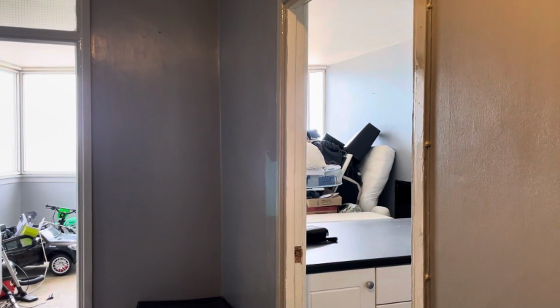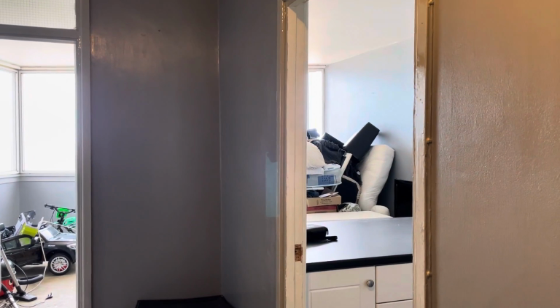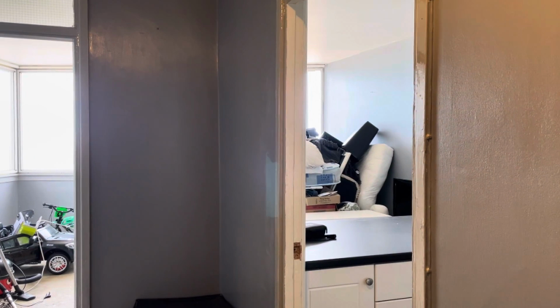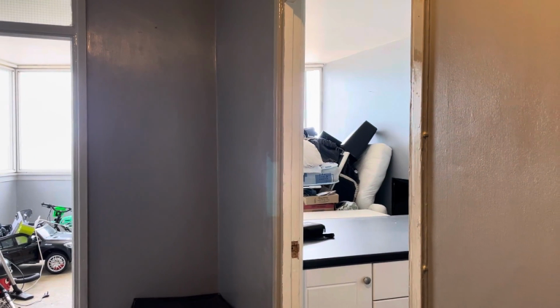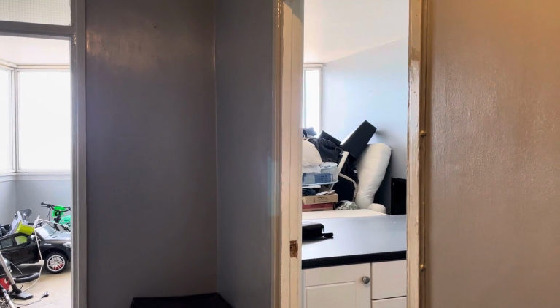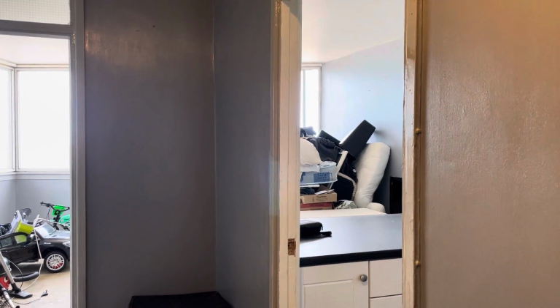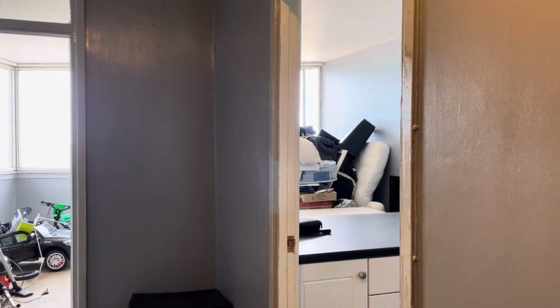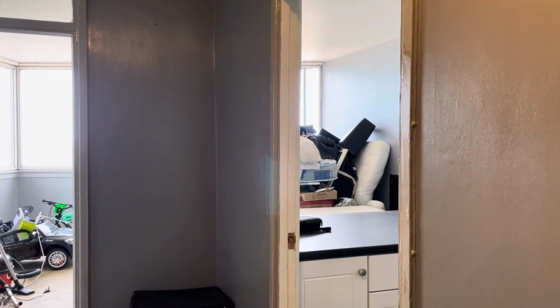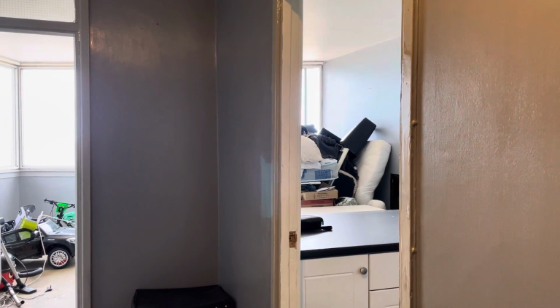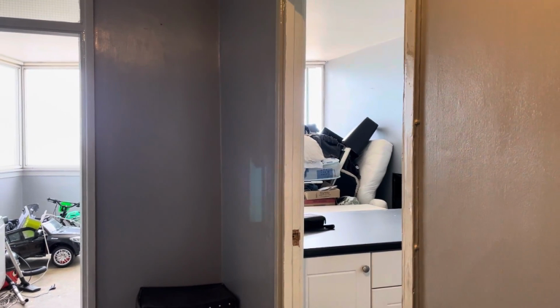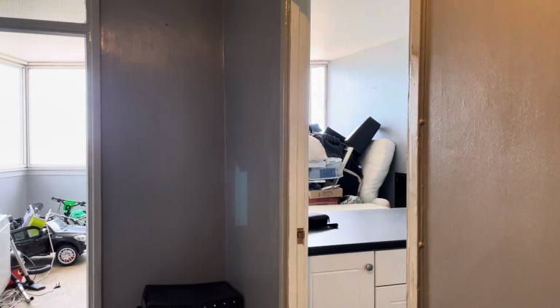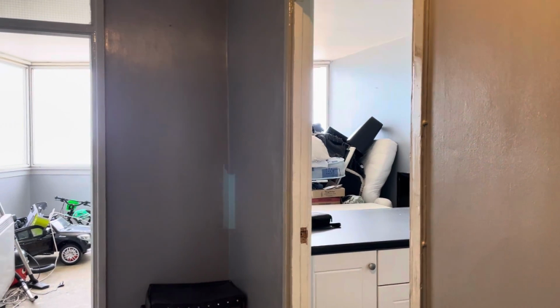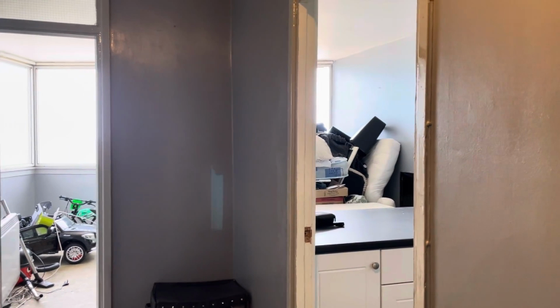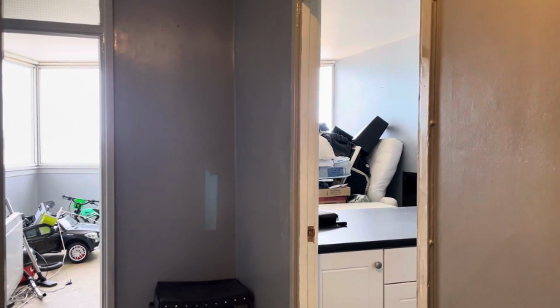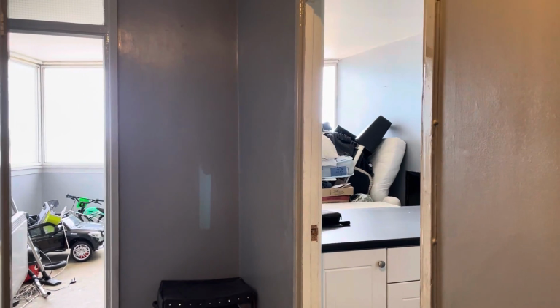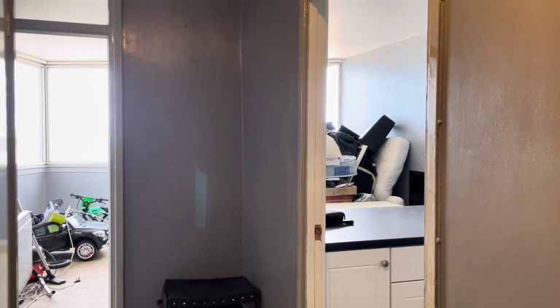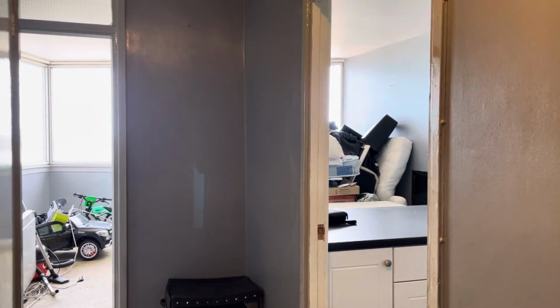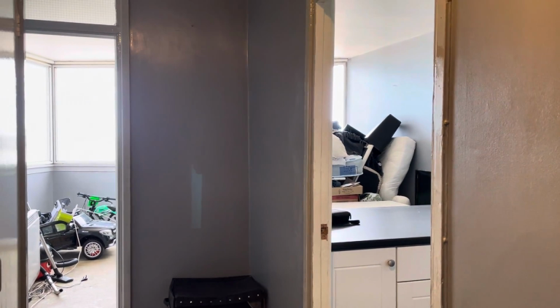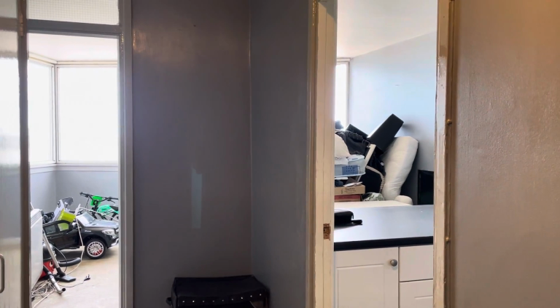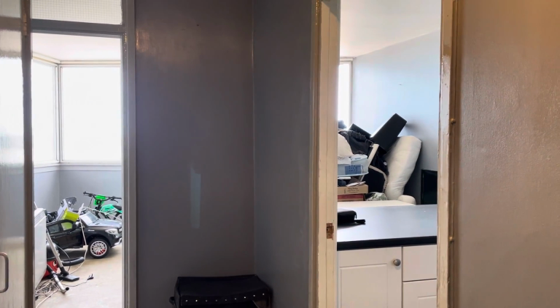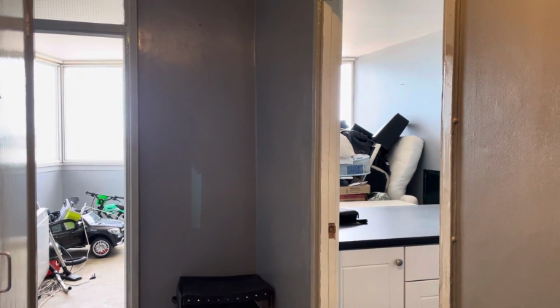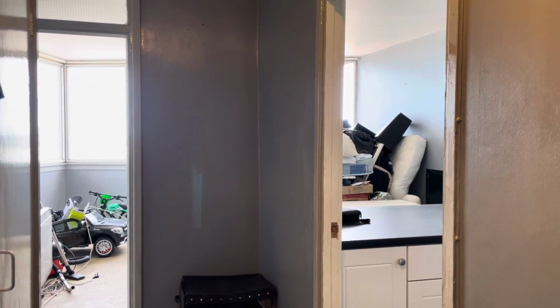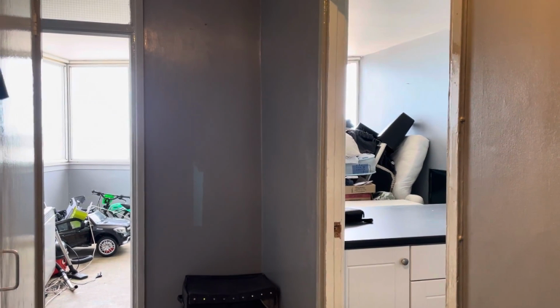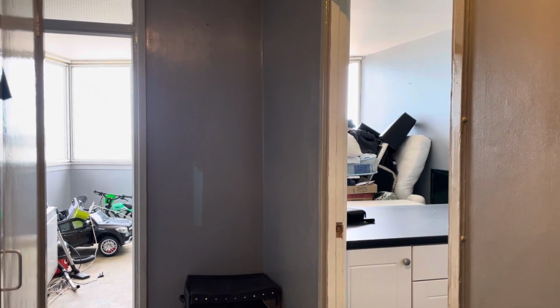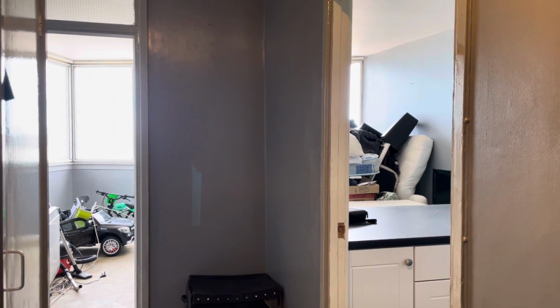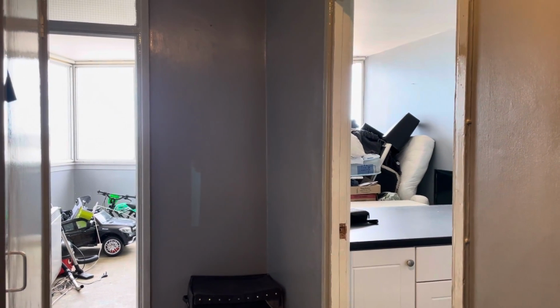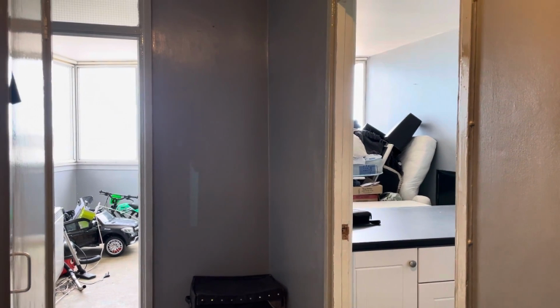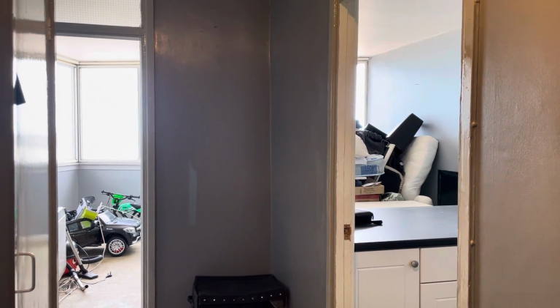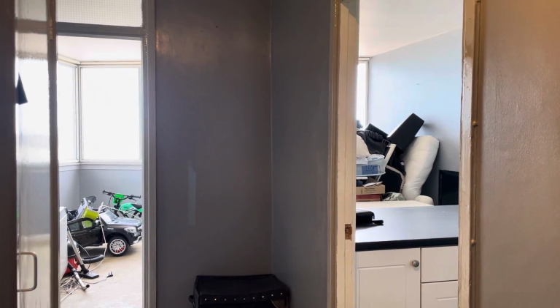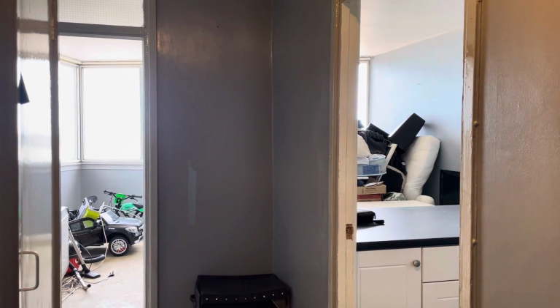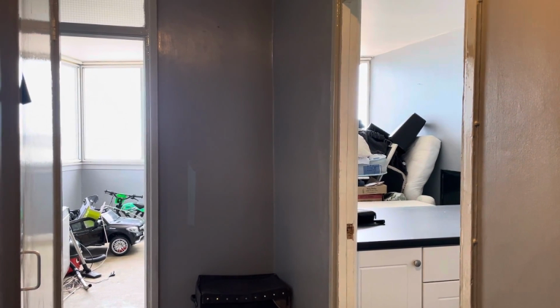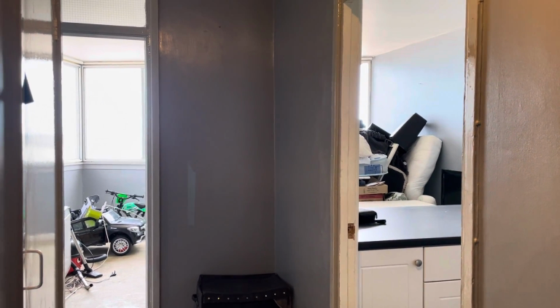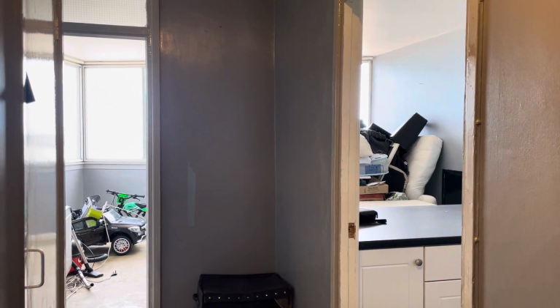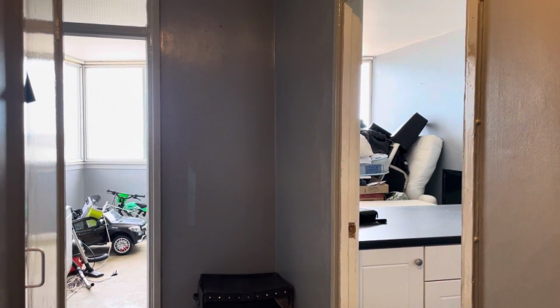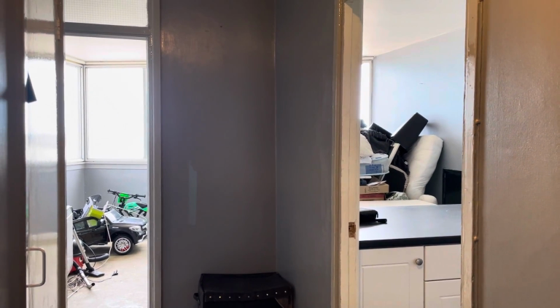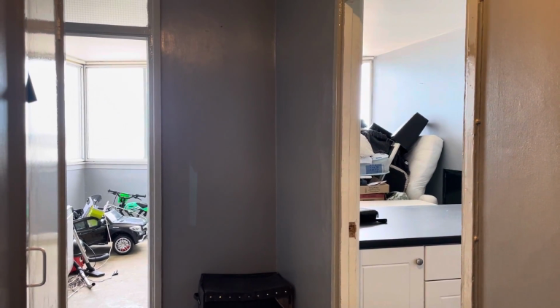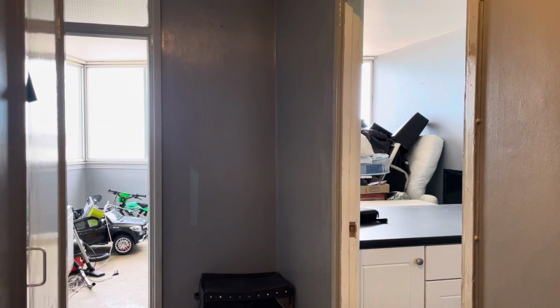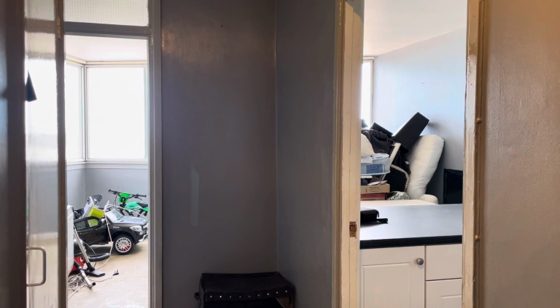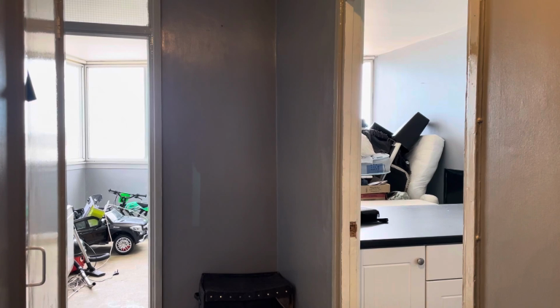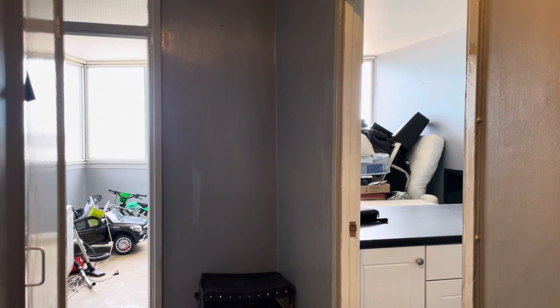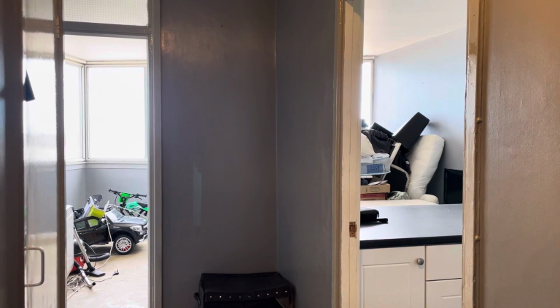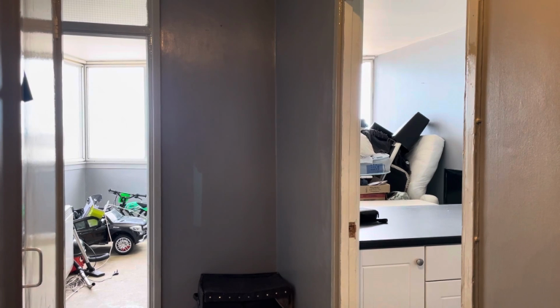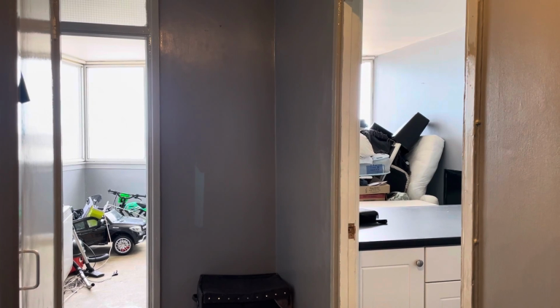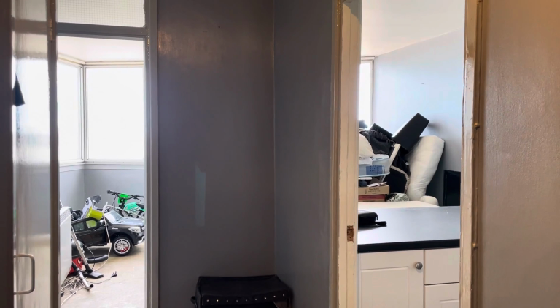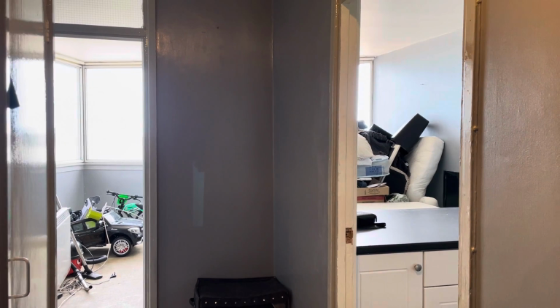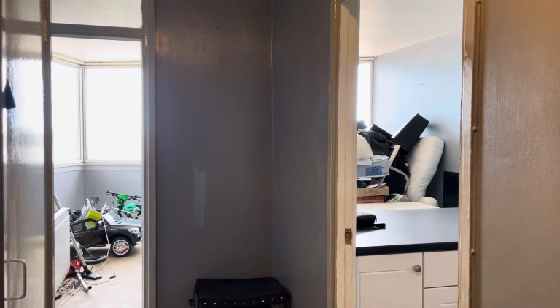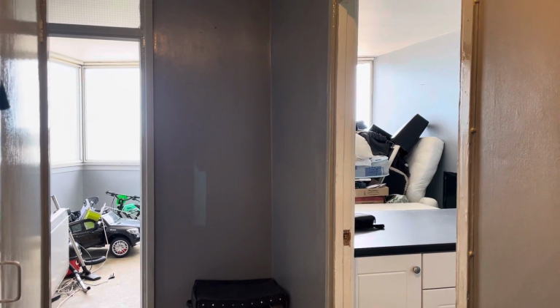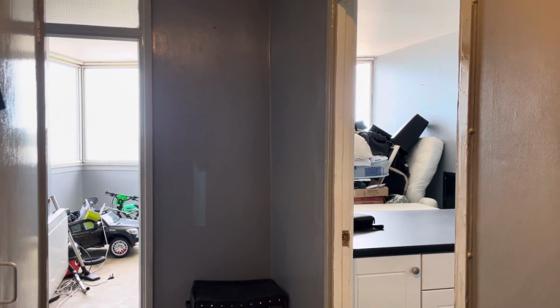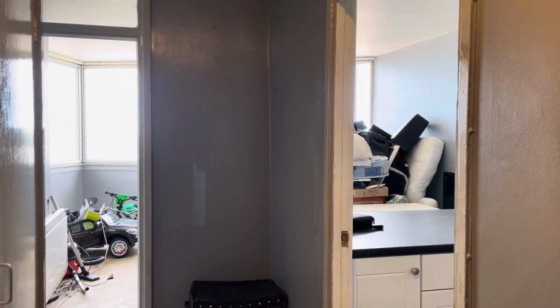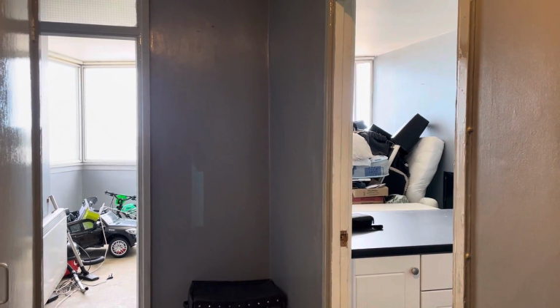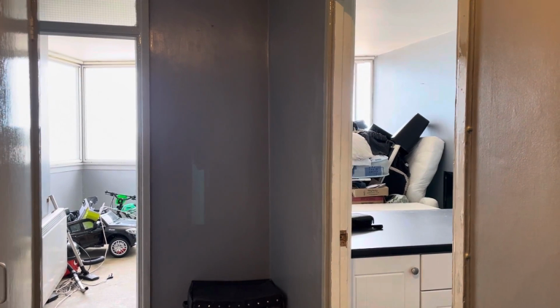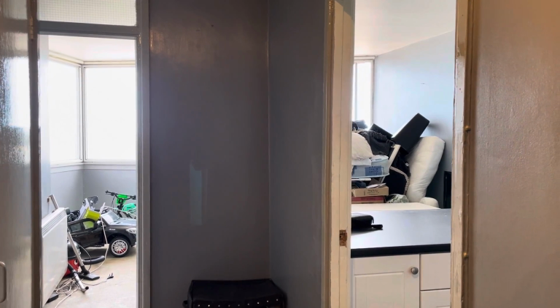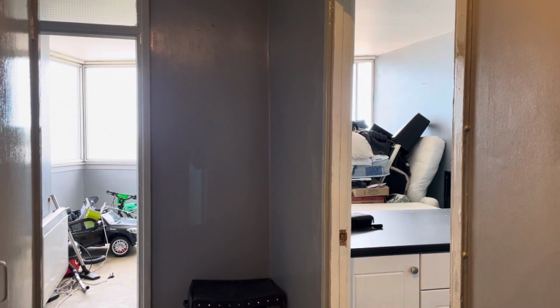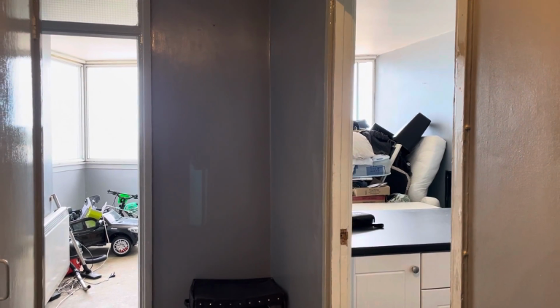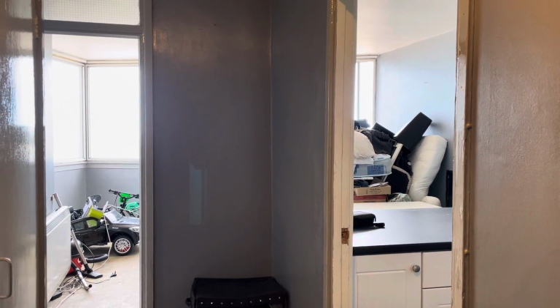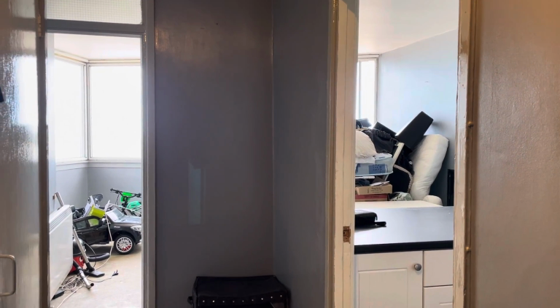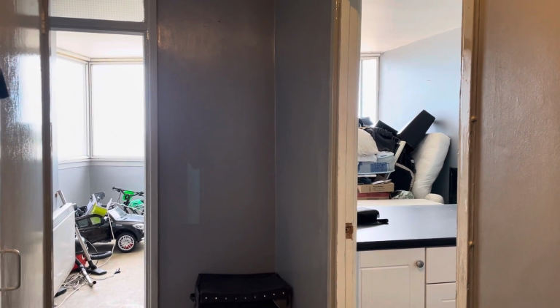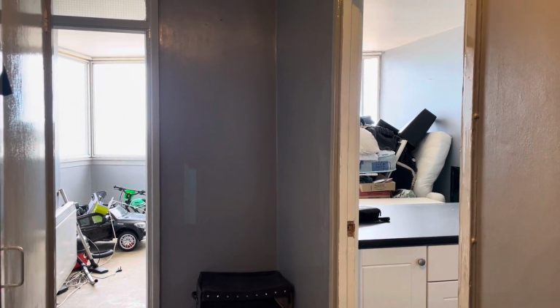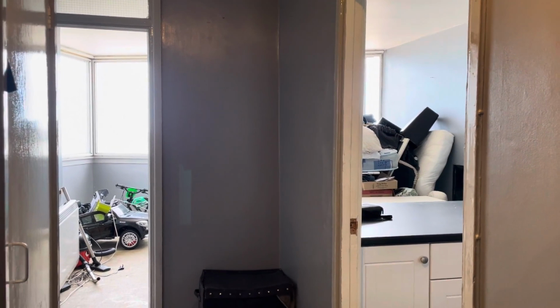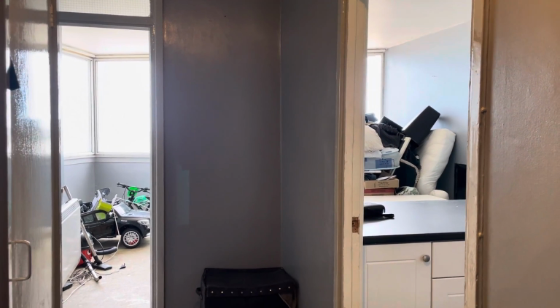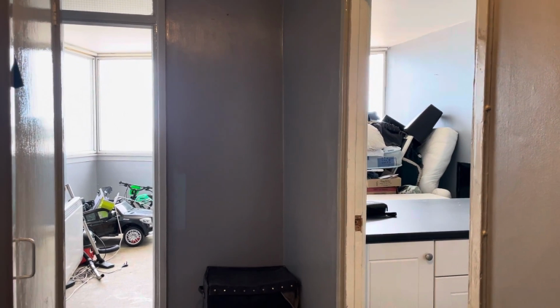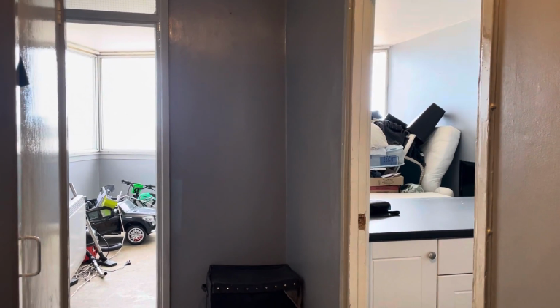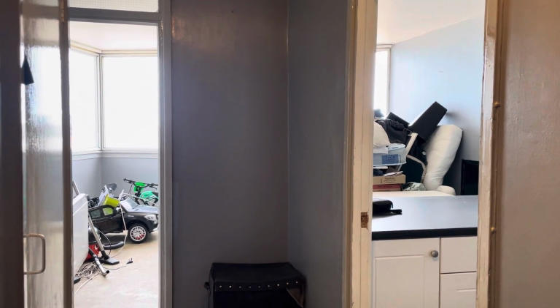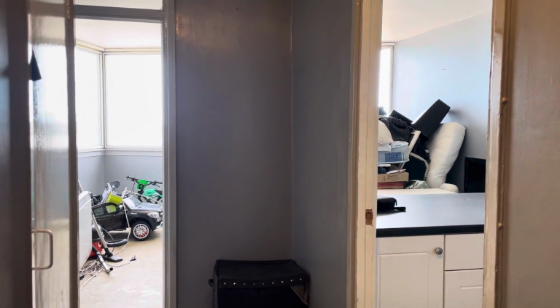Hi guys, it's Jessie from Acred Homes. I hope you're all well. Today I'll be showing you this lovely three-bedroom flat on All Saints Avenue, Arlington House.